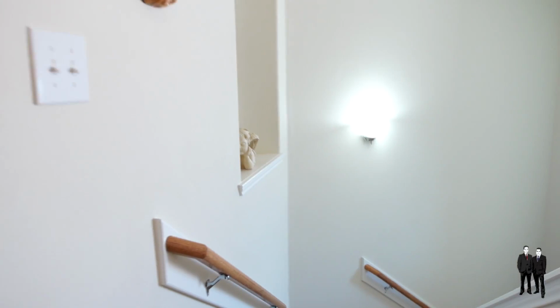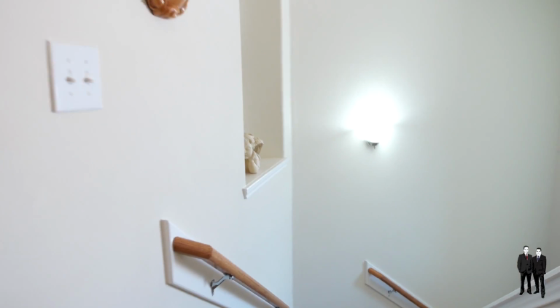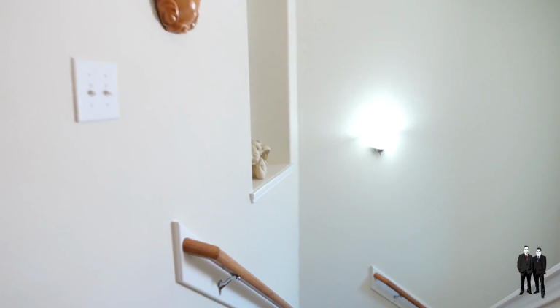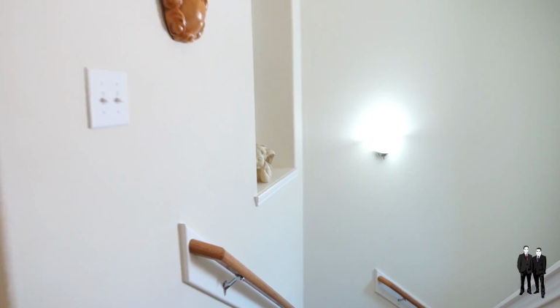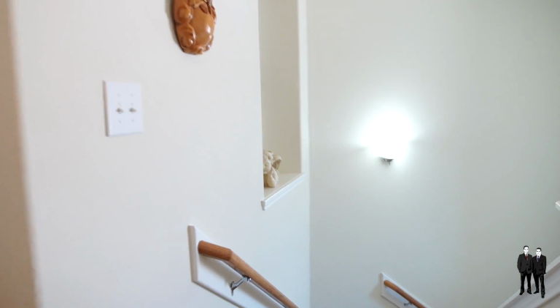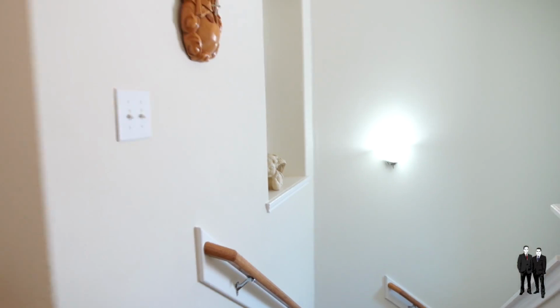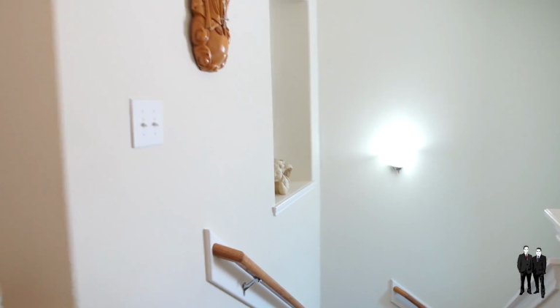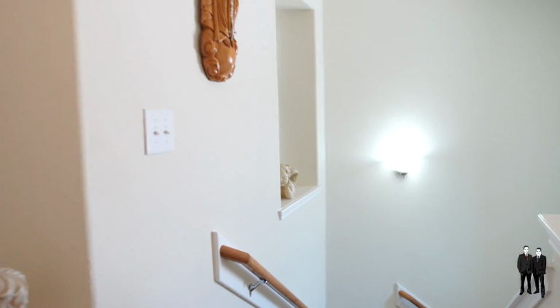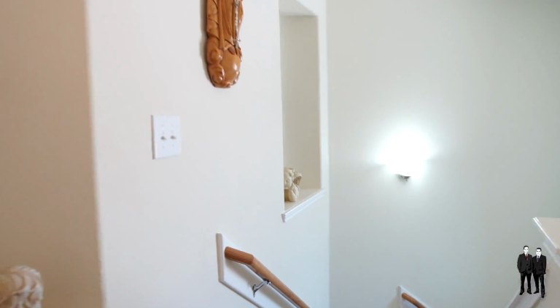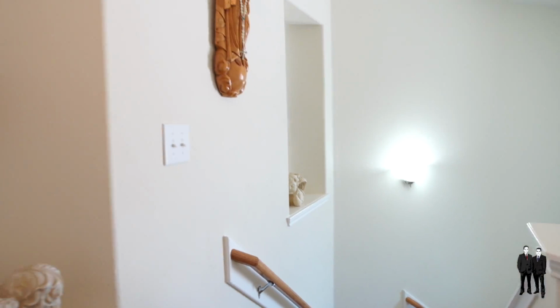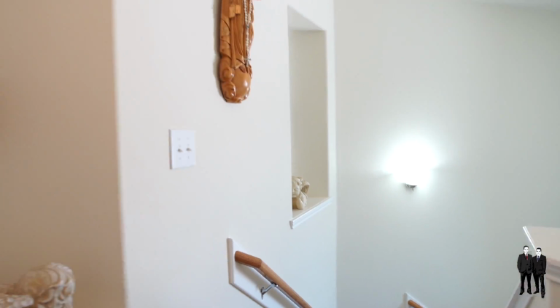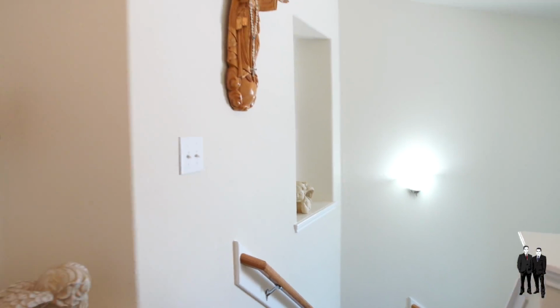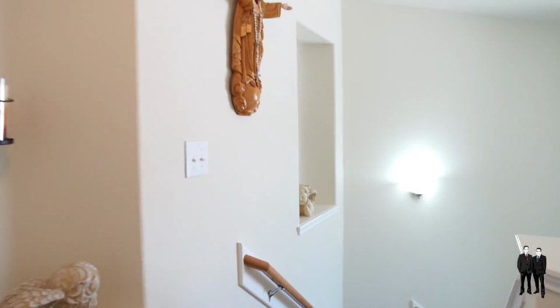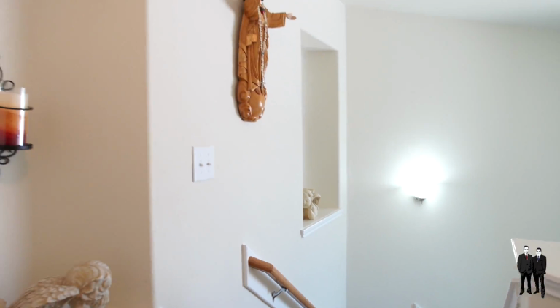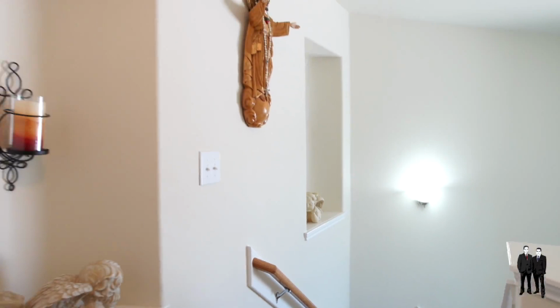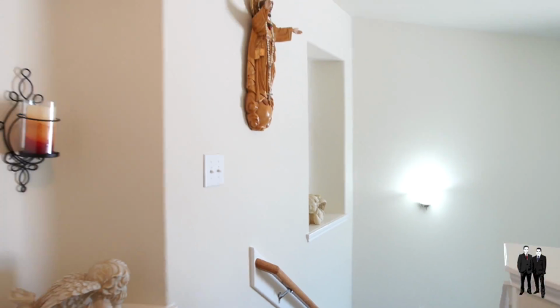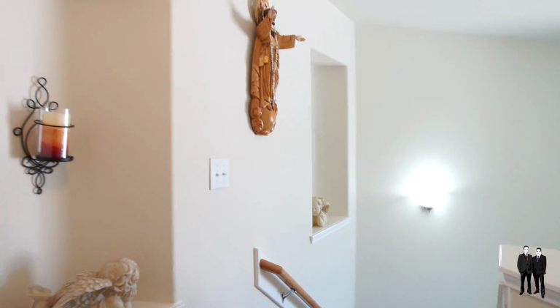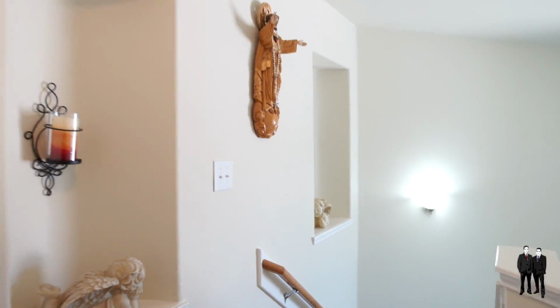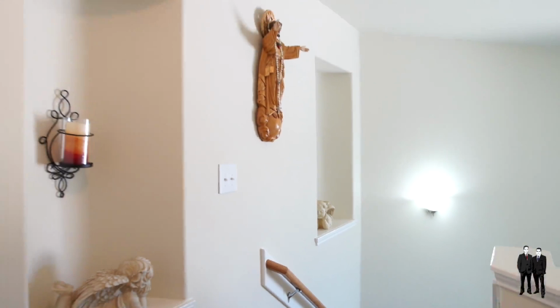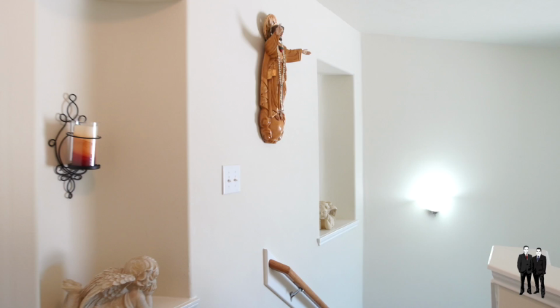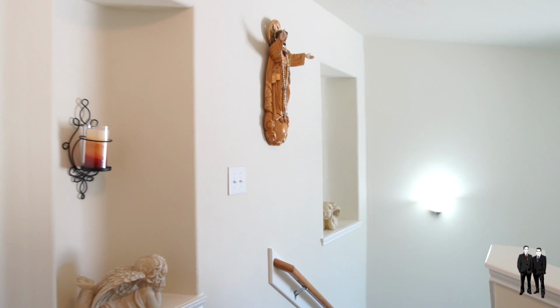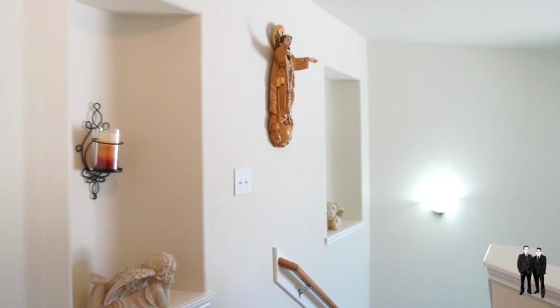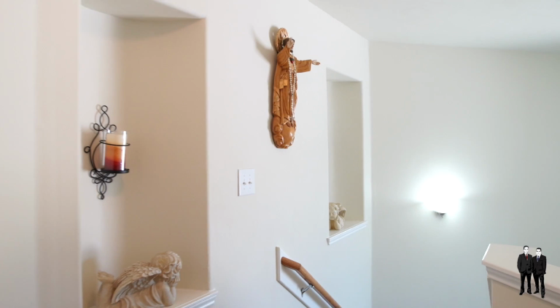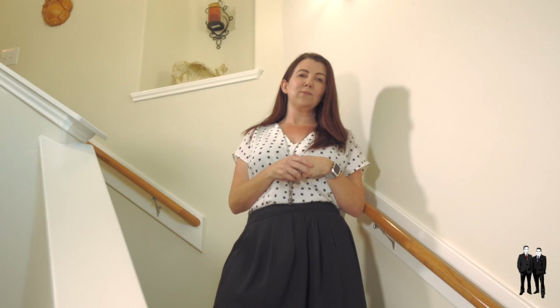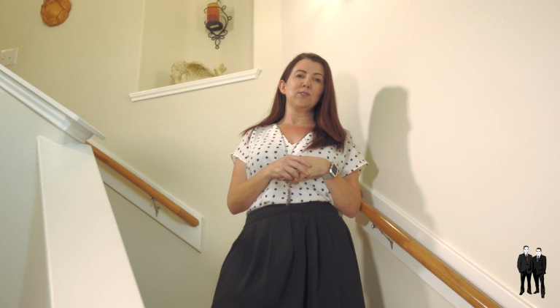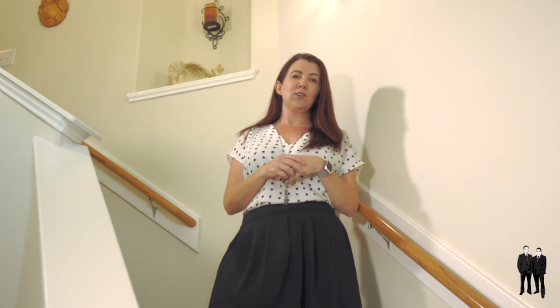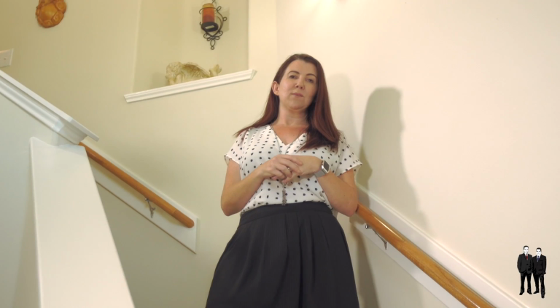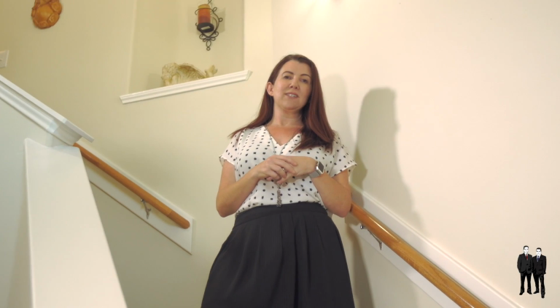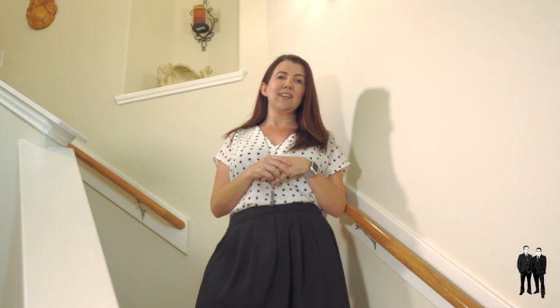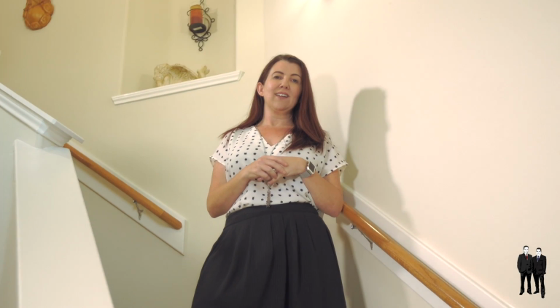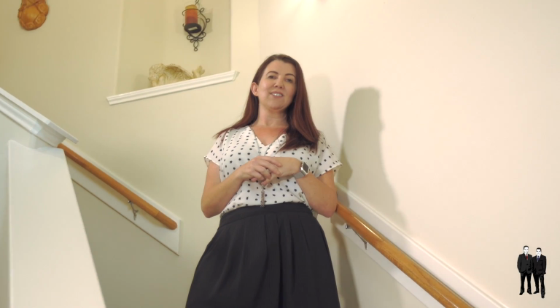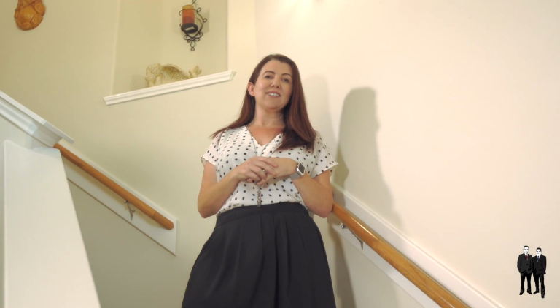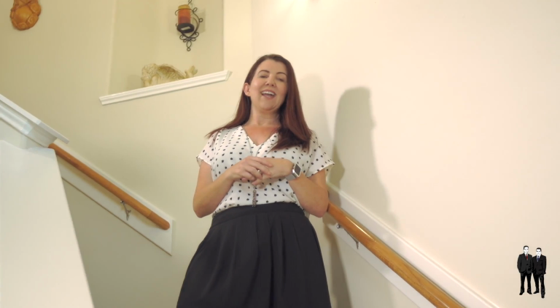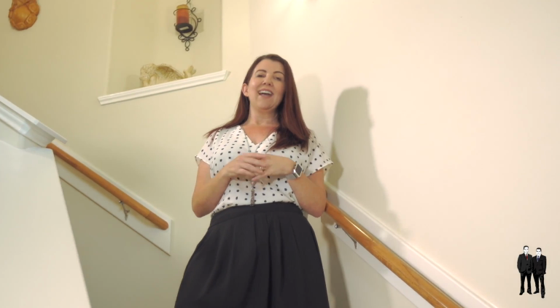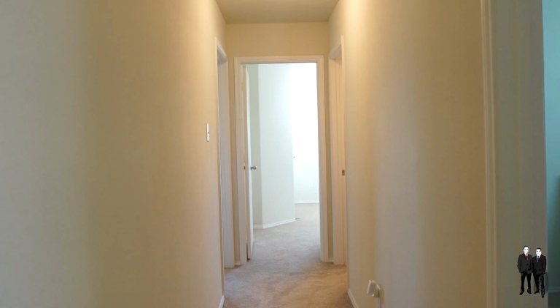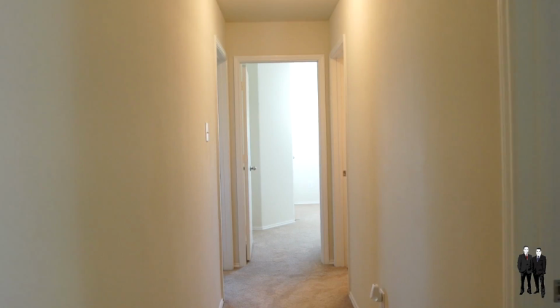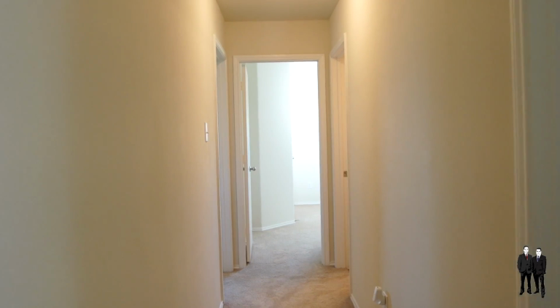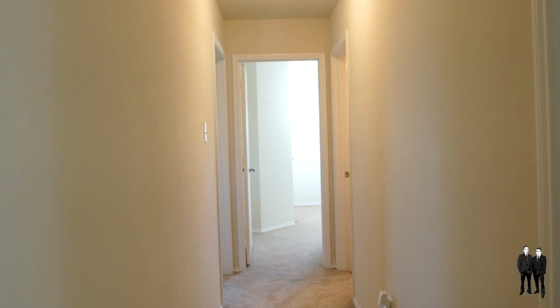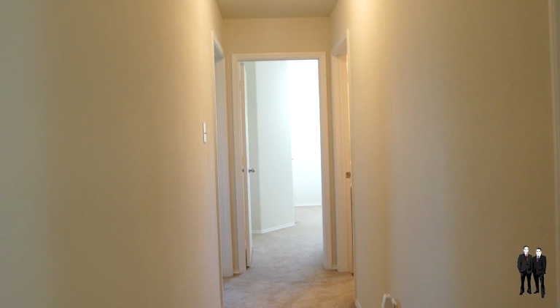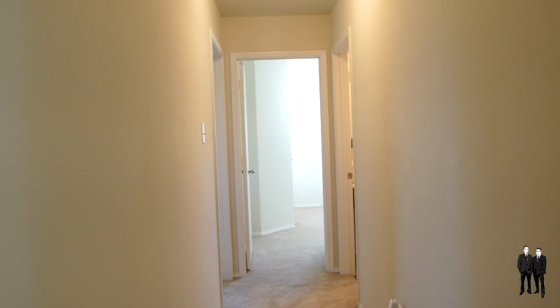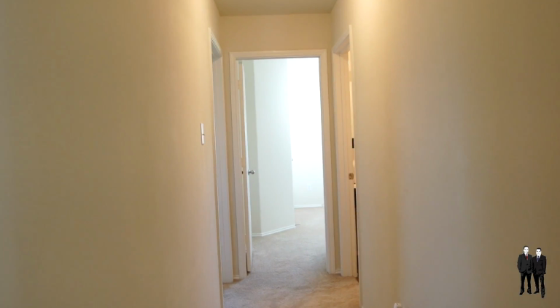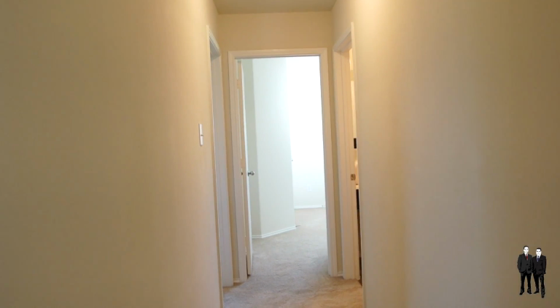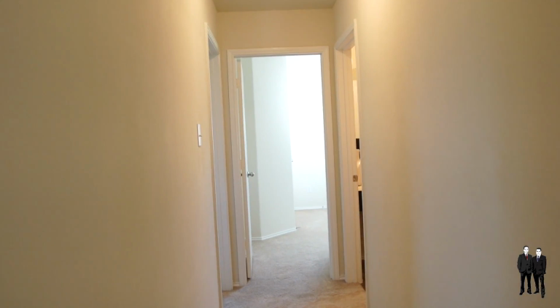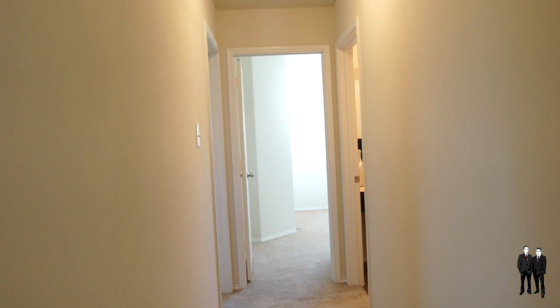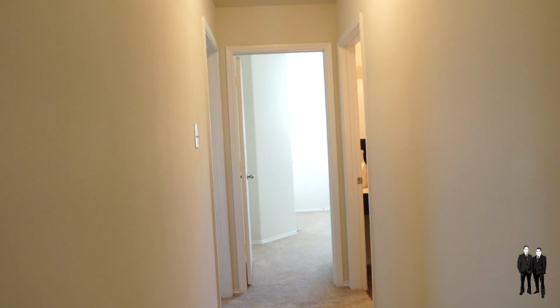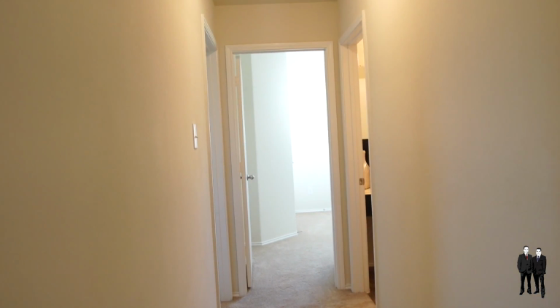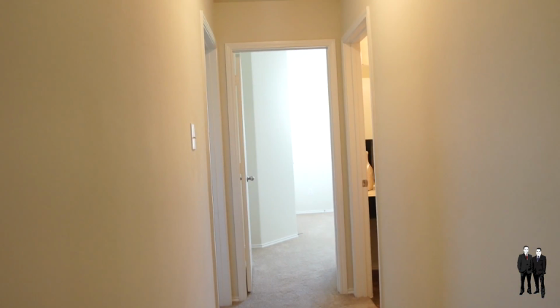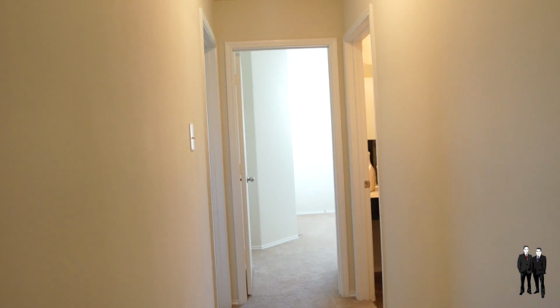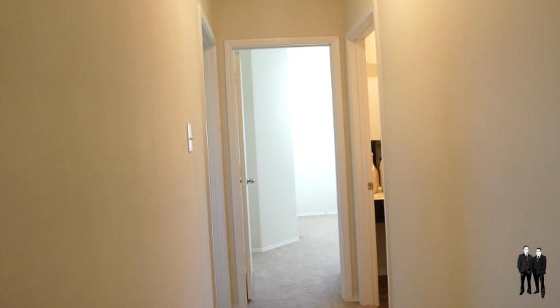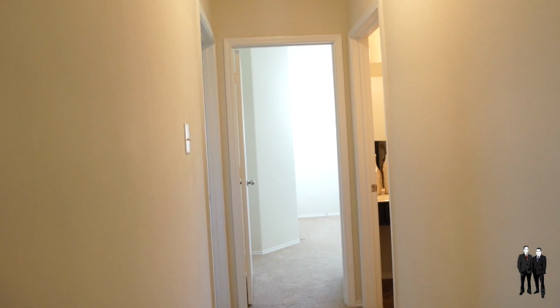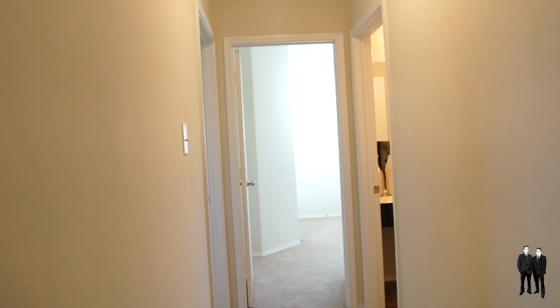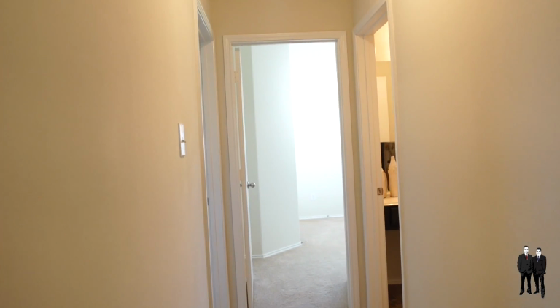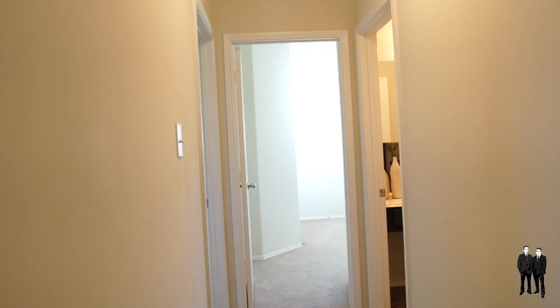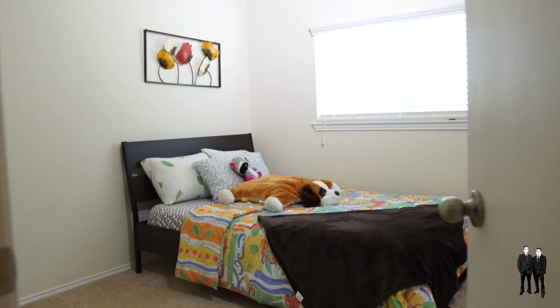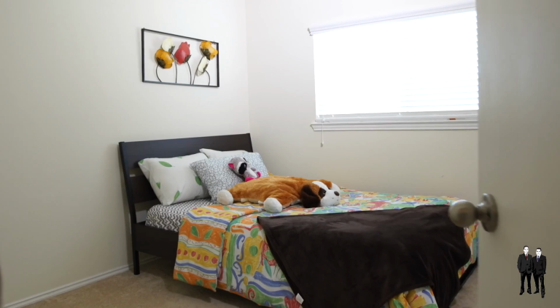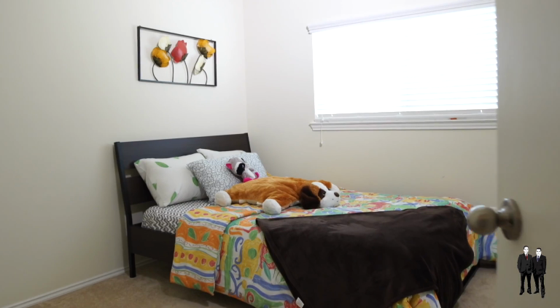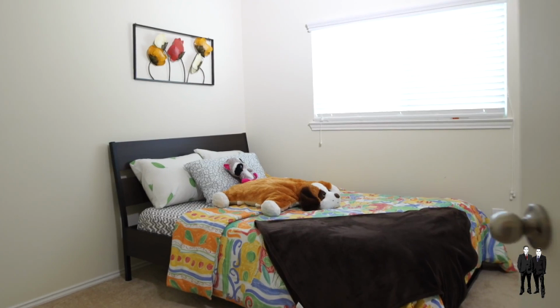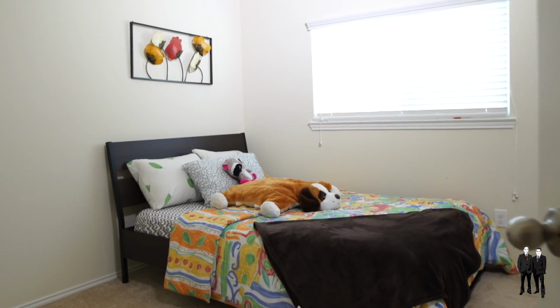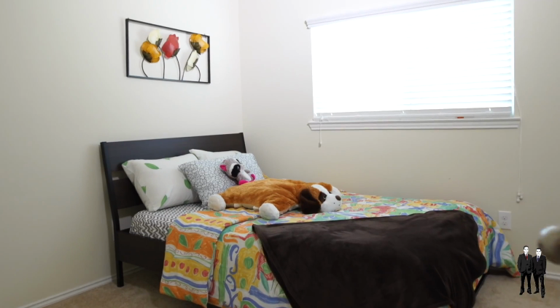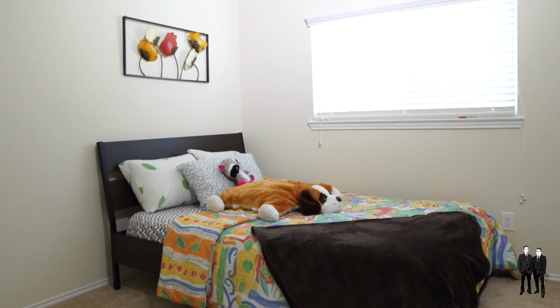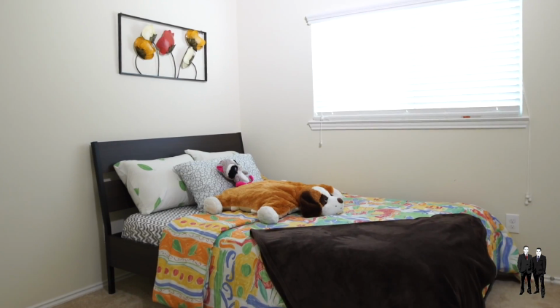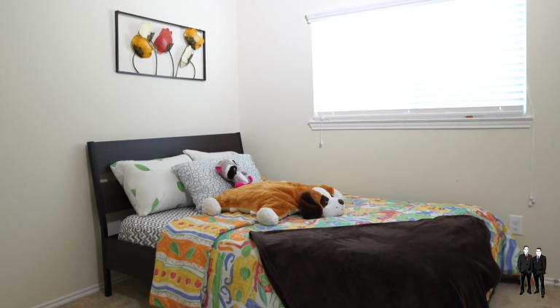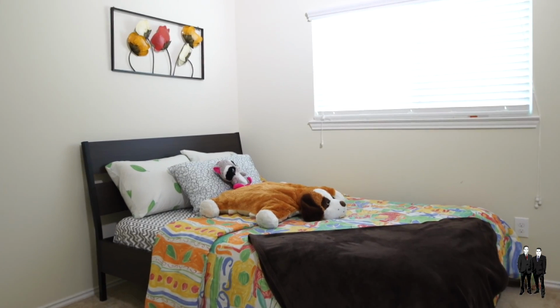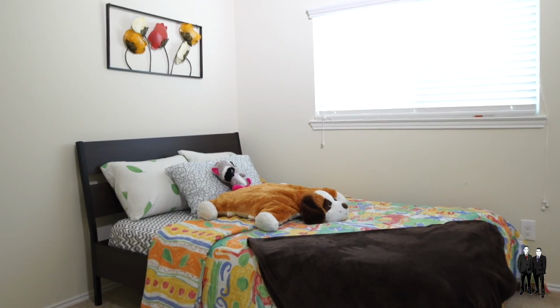What's perfect about this floor plan is that all bedrooms are upstairs. That's perfect for families that want to stay close to their young children.